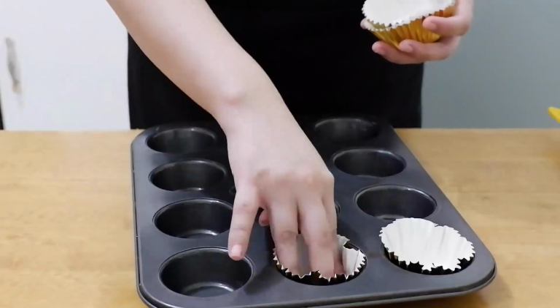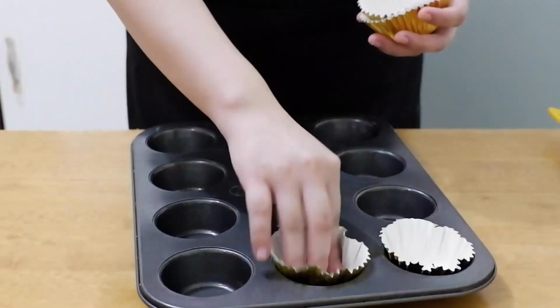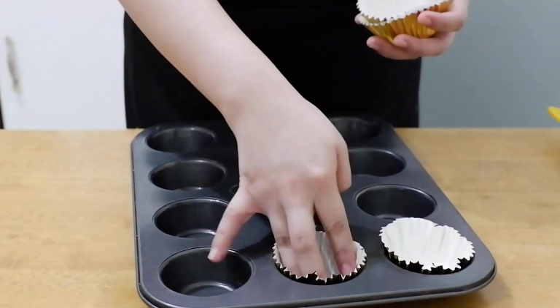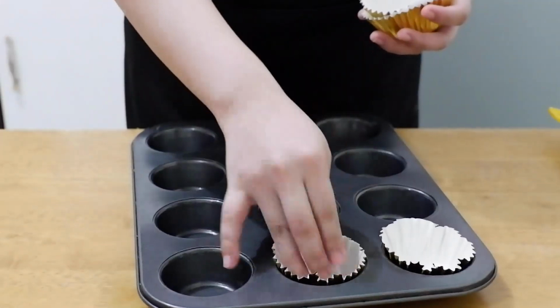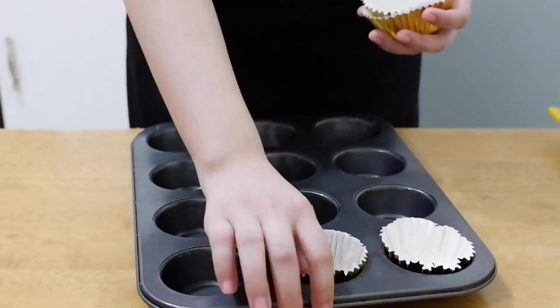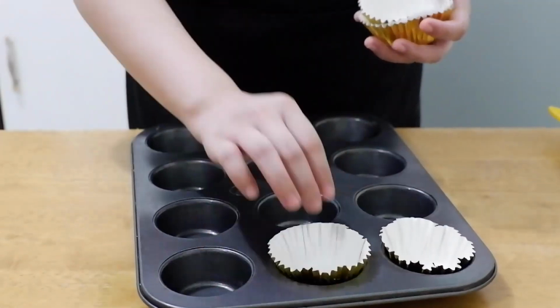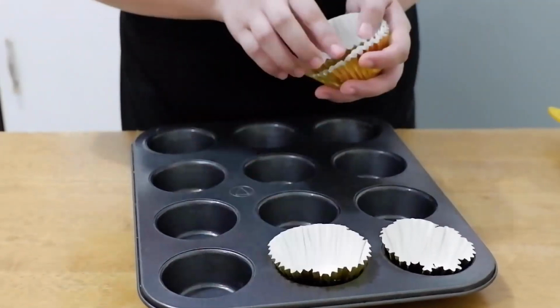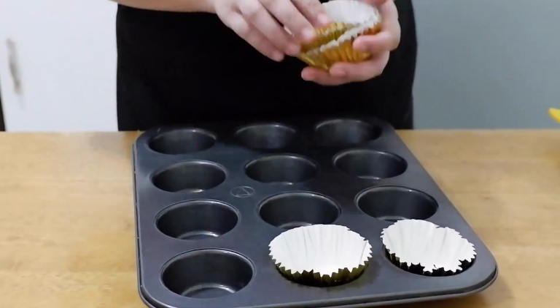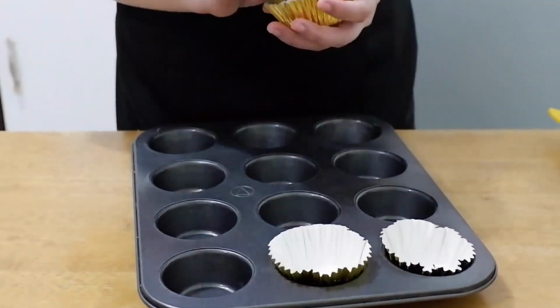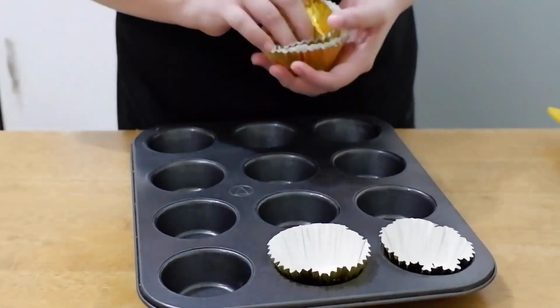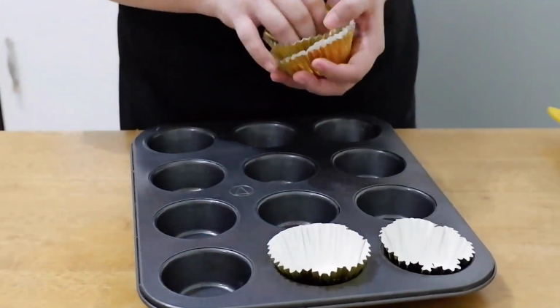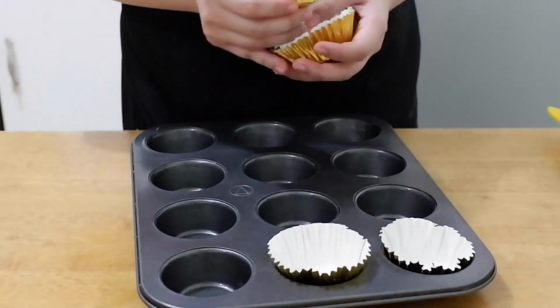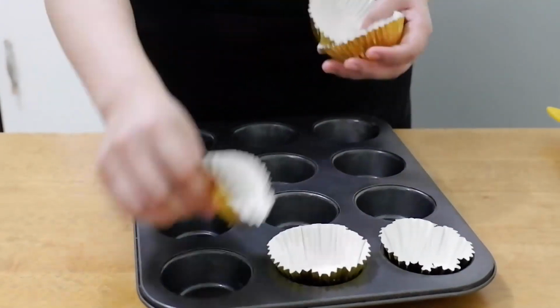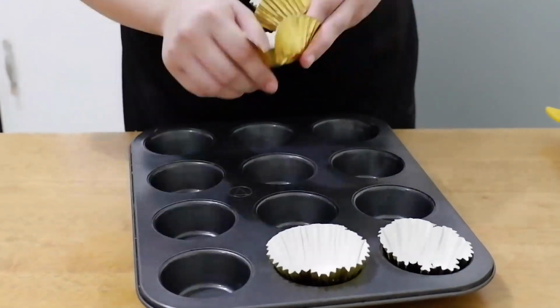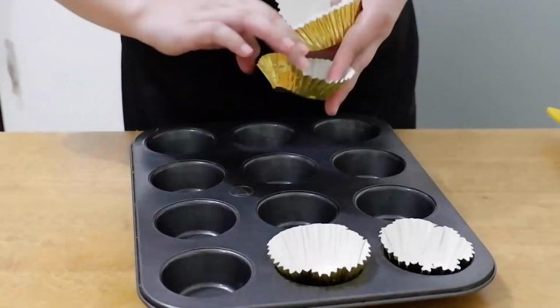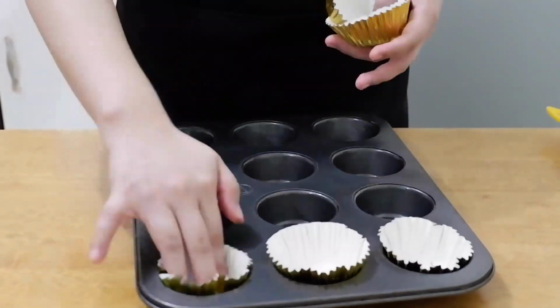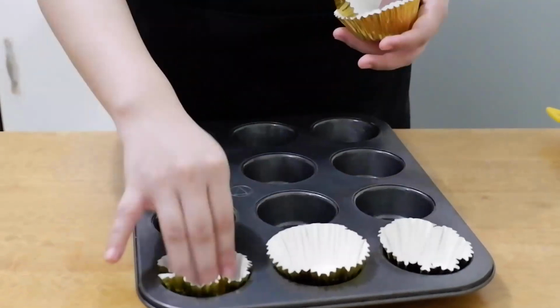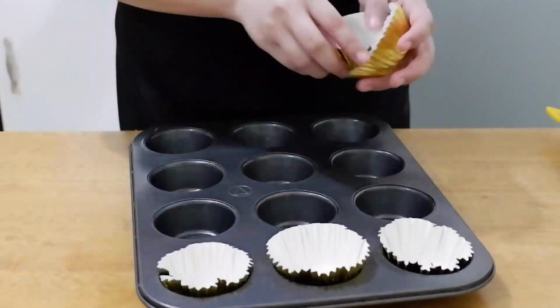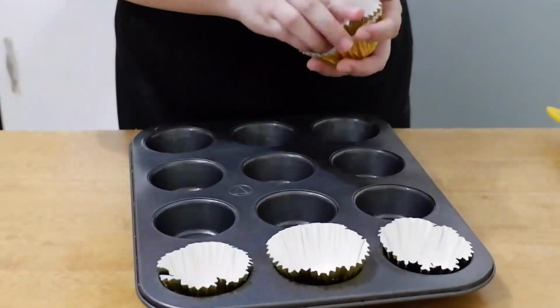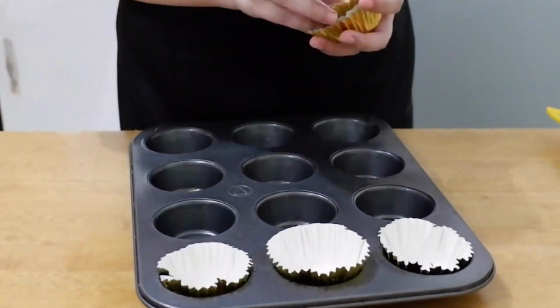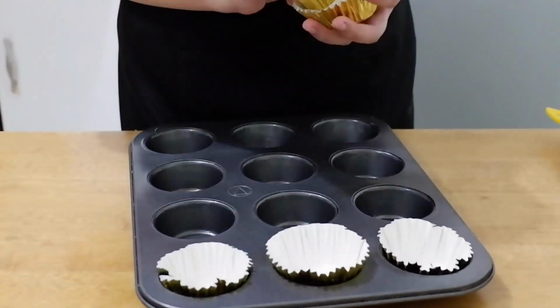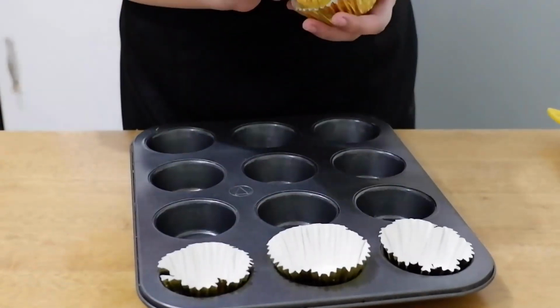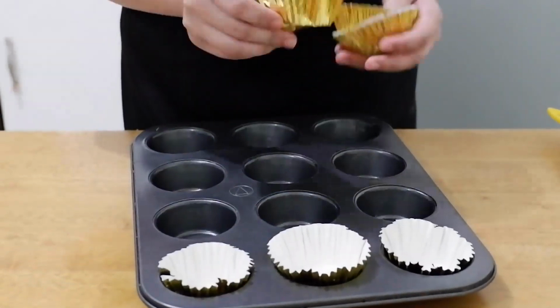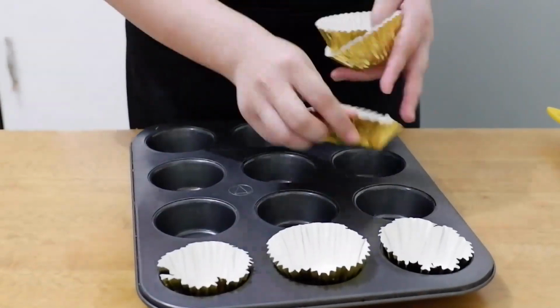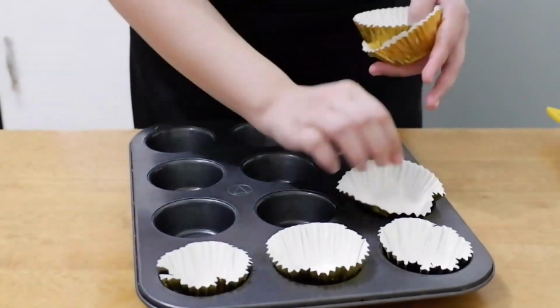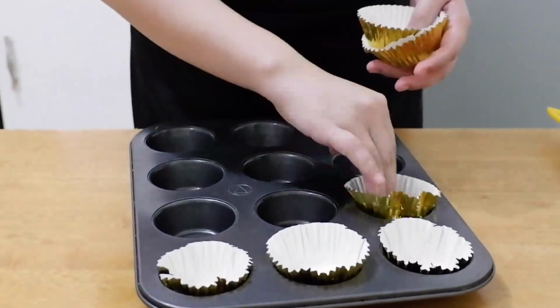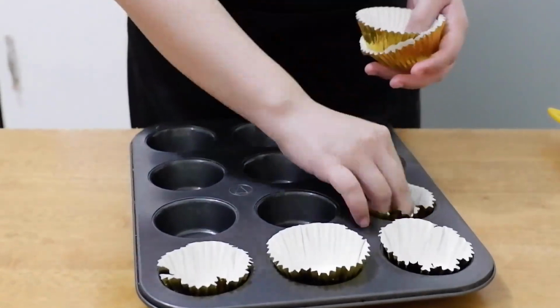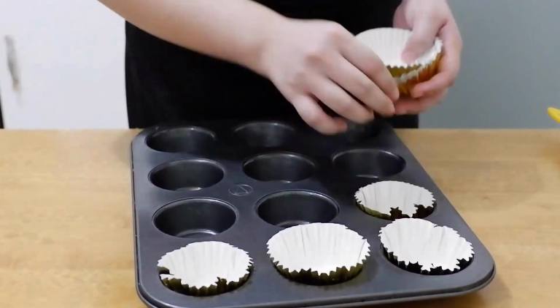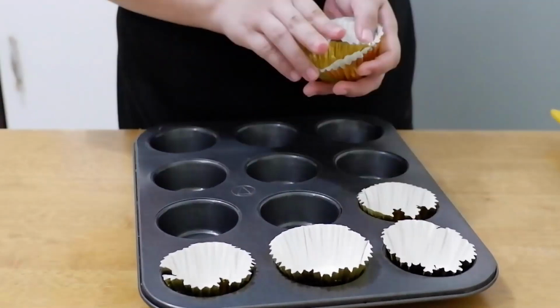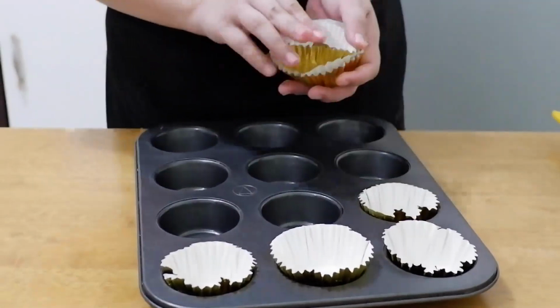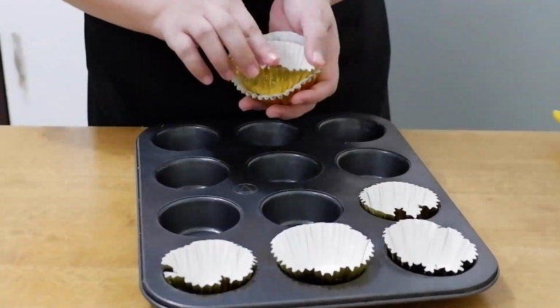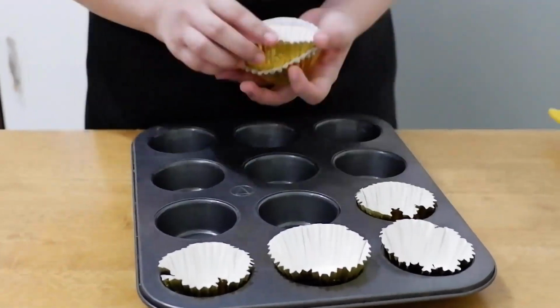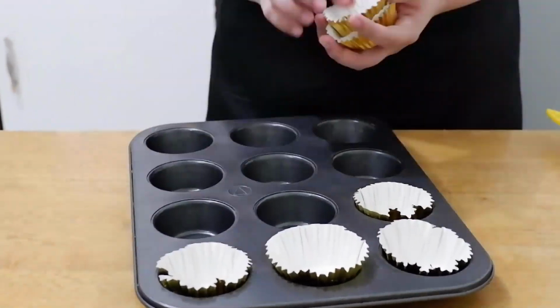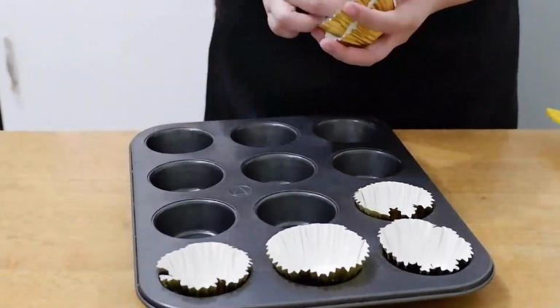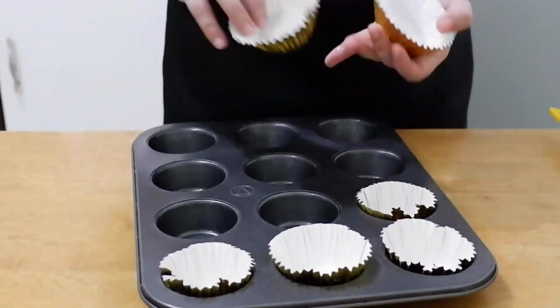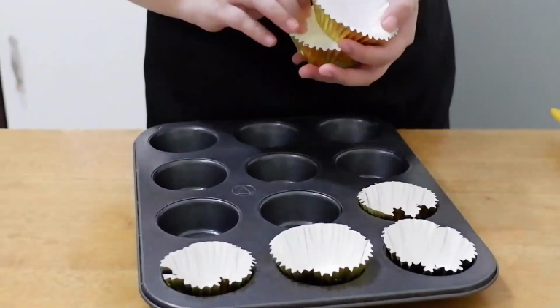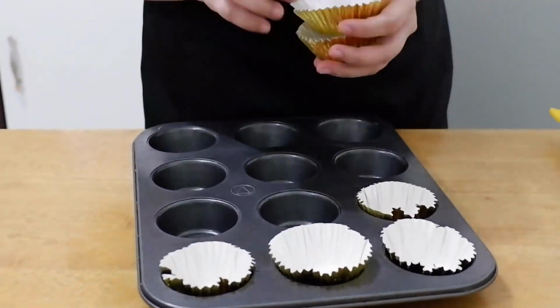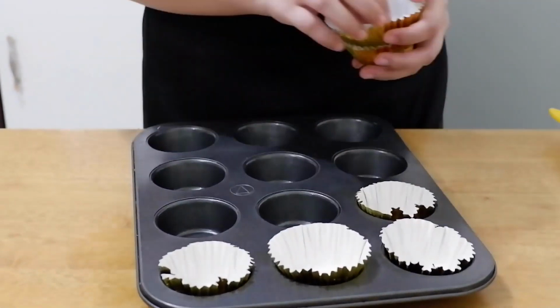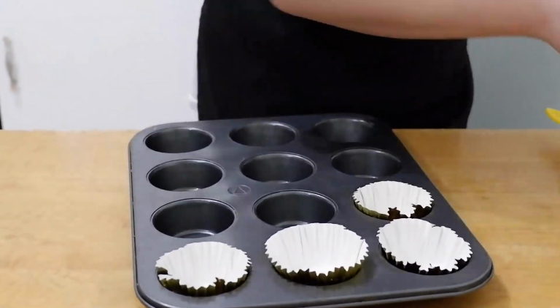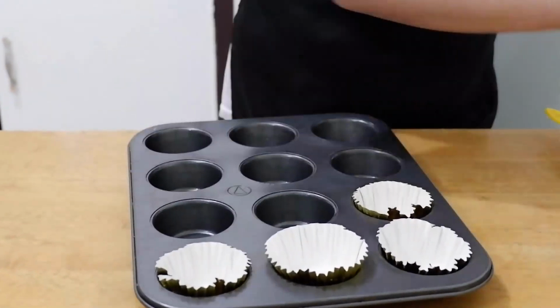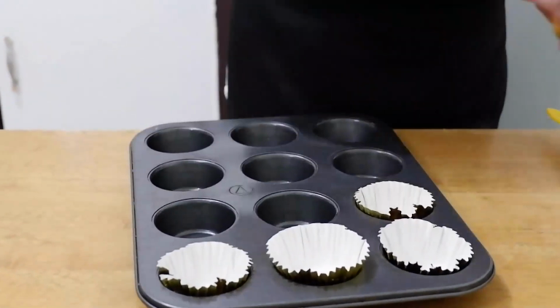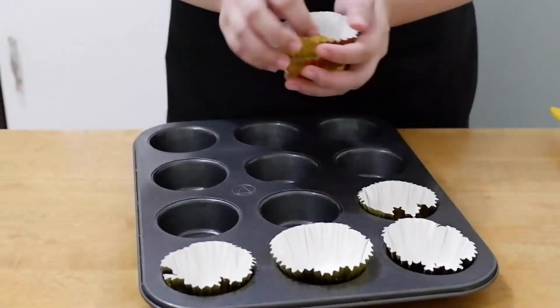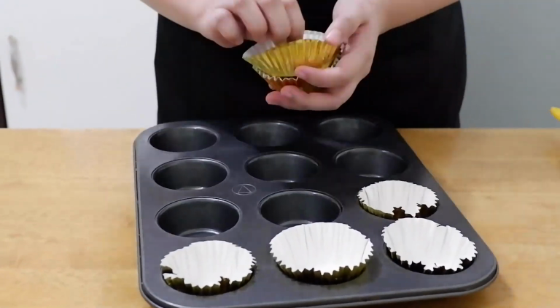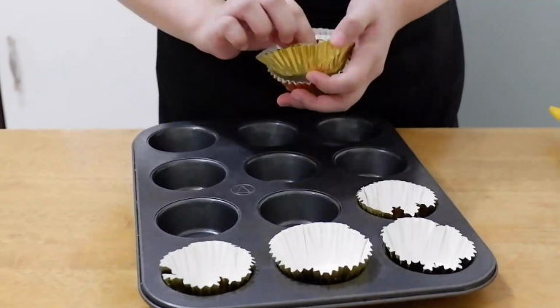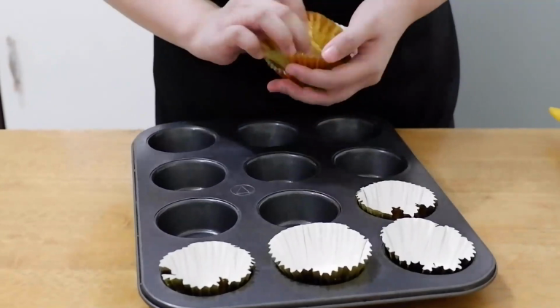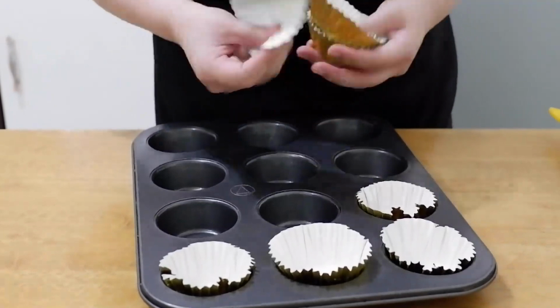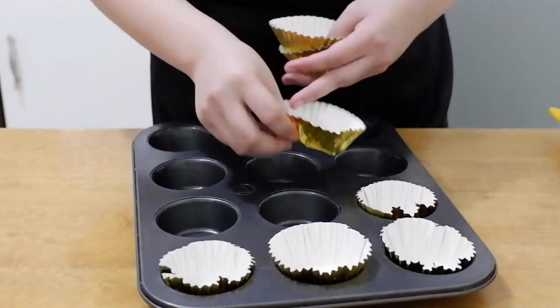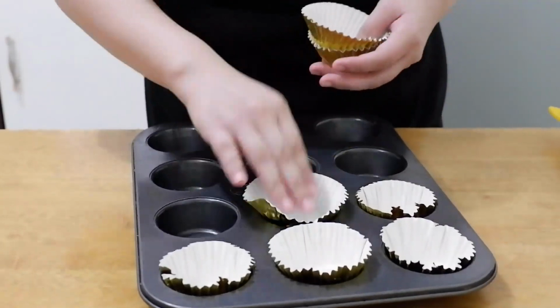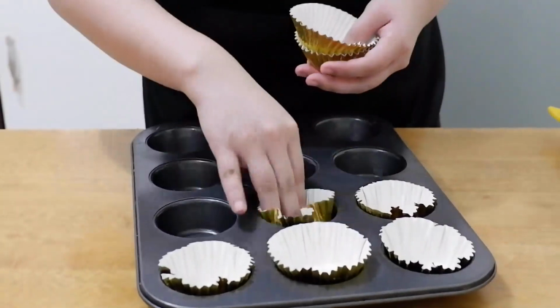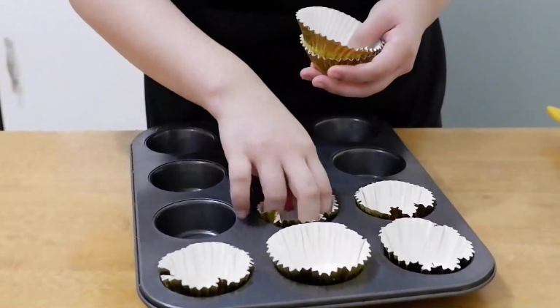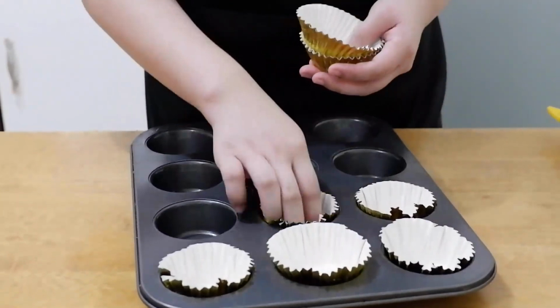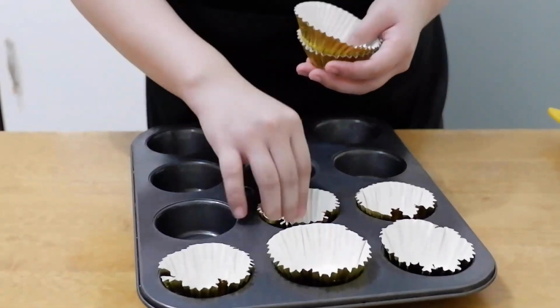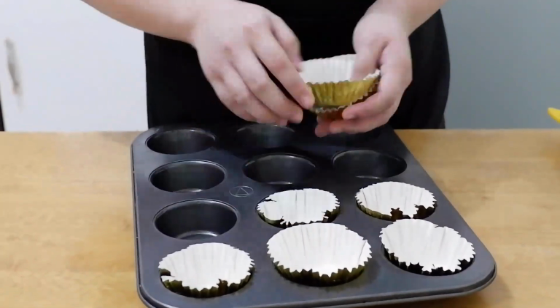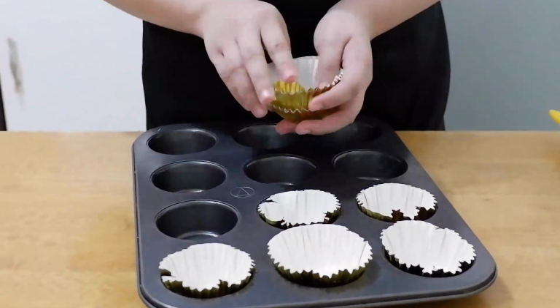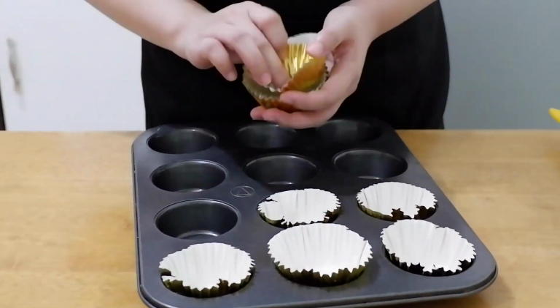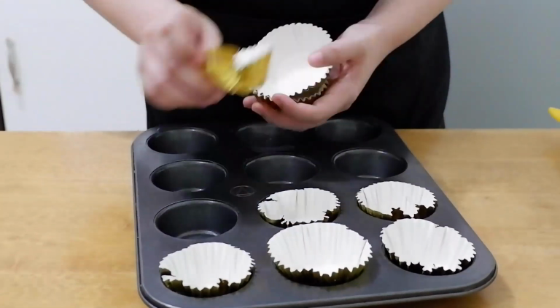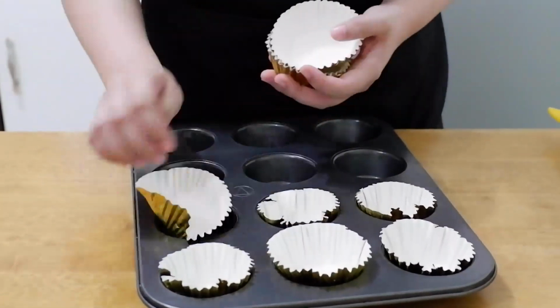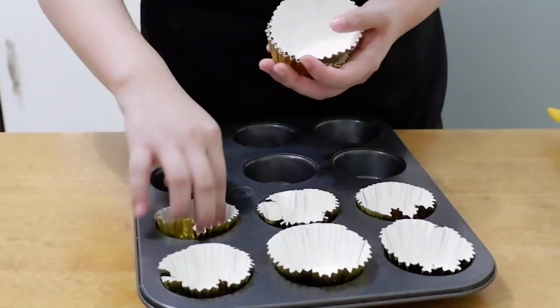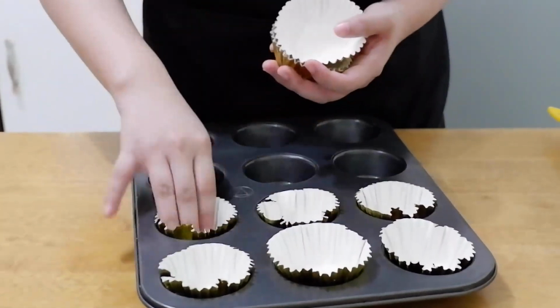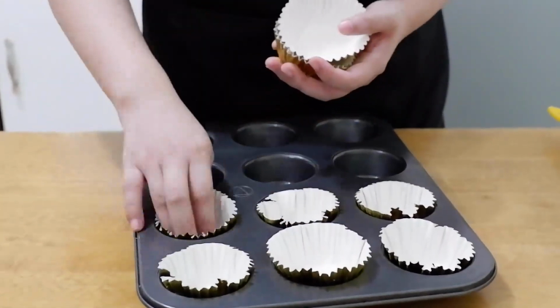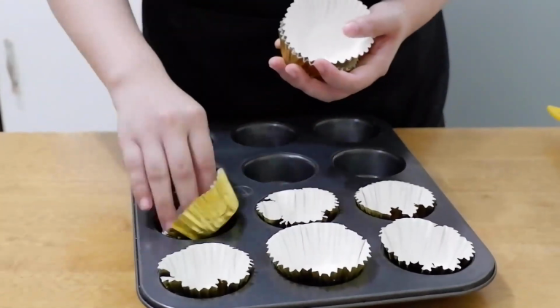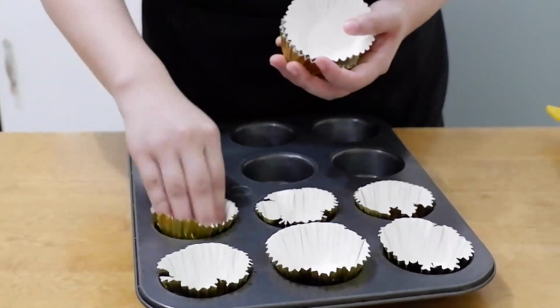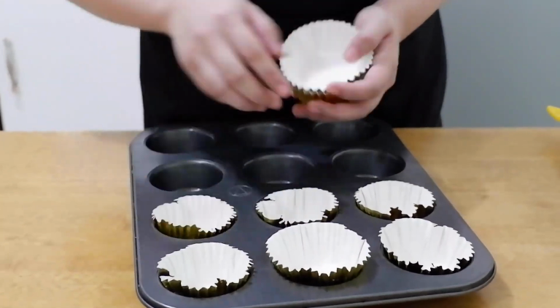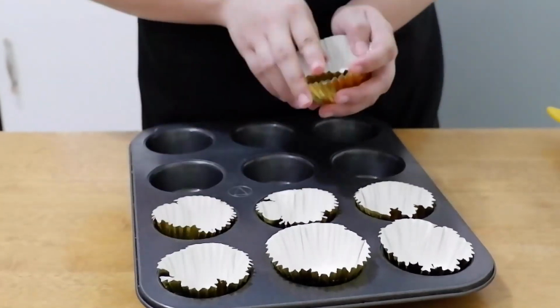Then, place 3oz cupcake liners in the pan. These cupcake liners I bought at the grocery store.